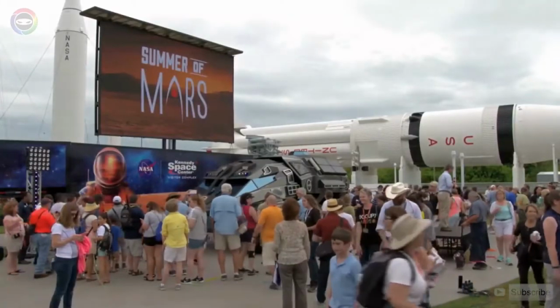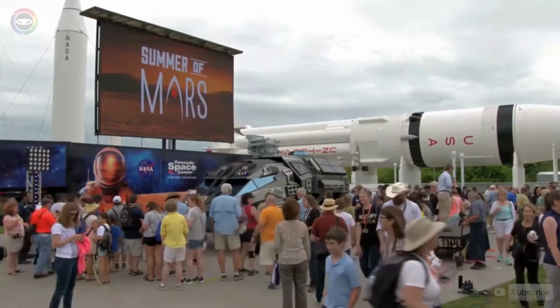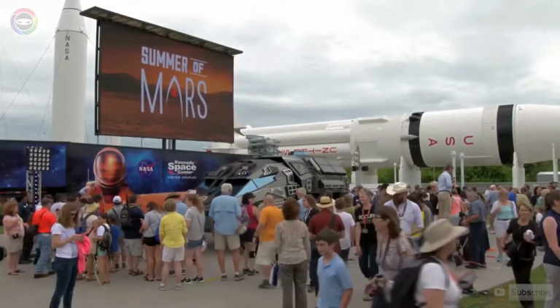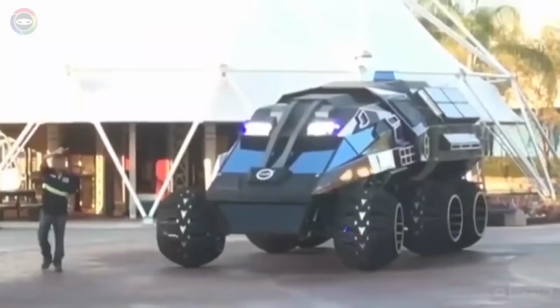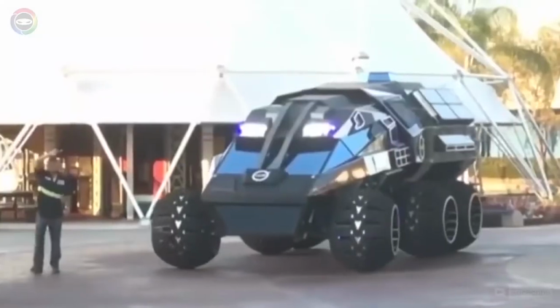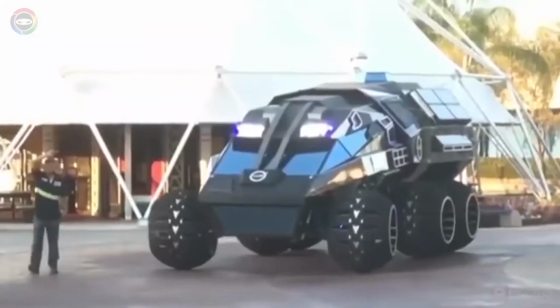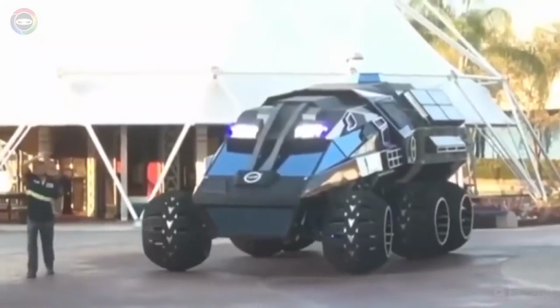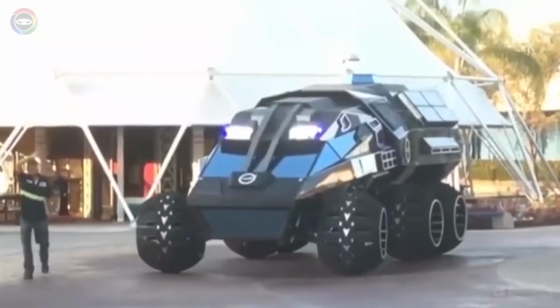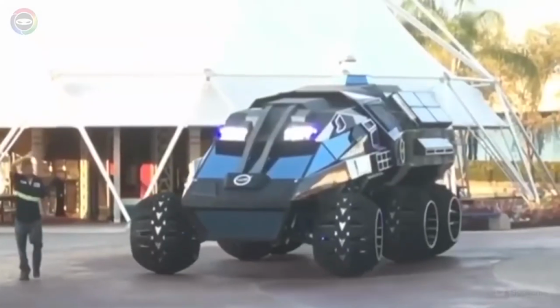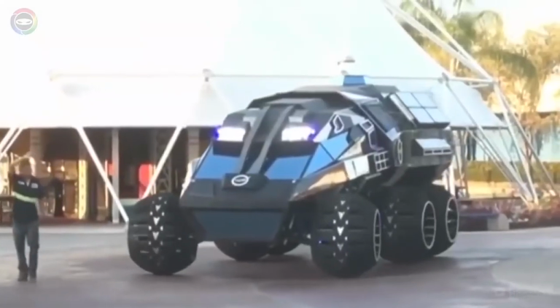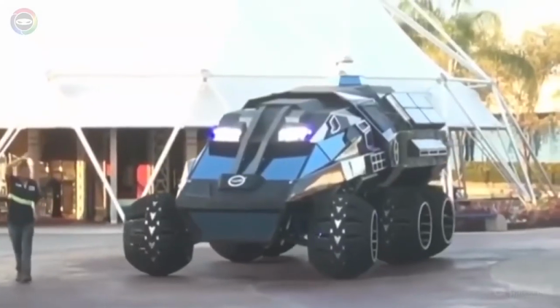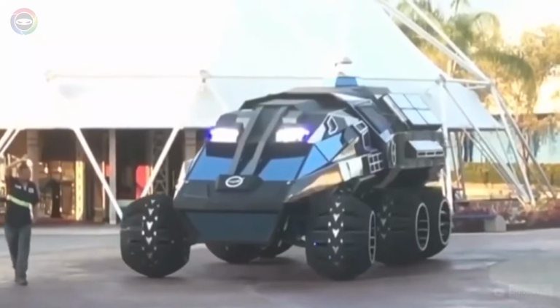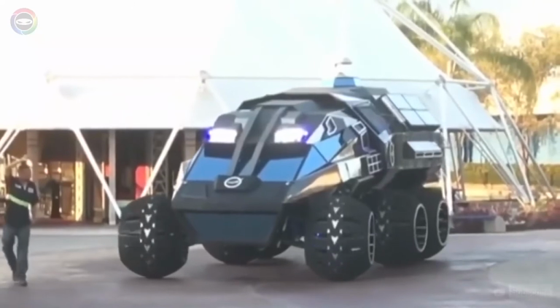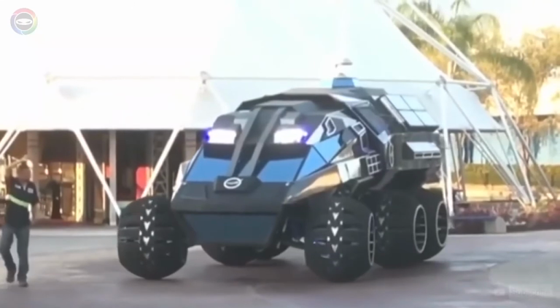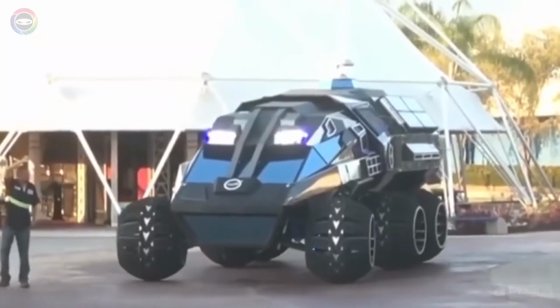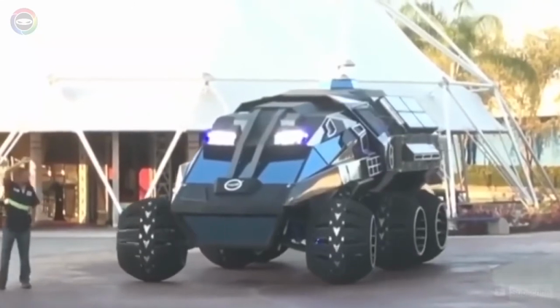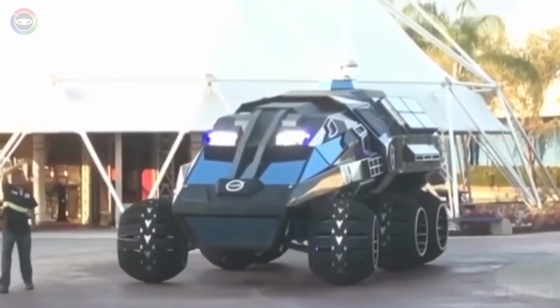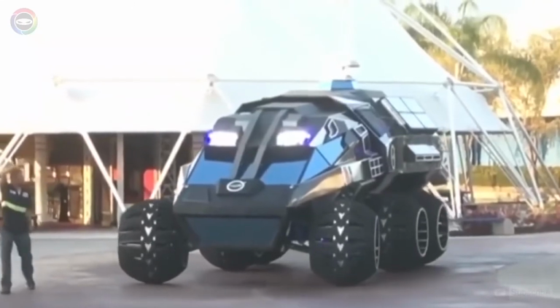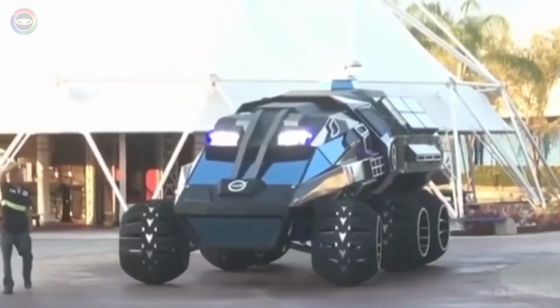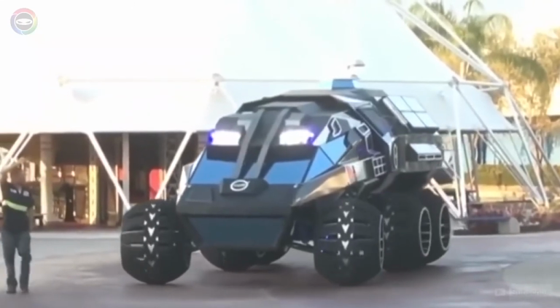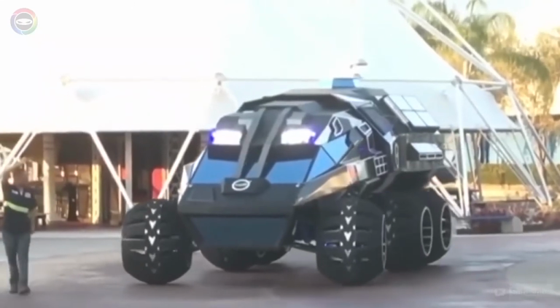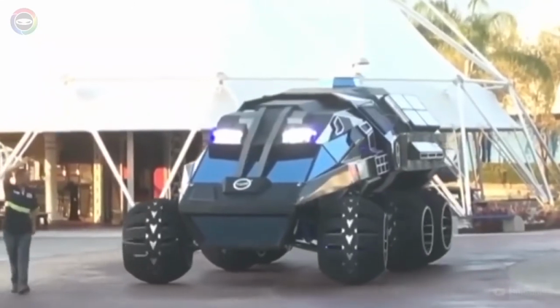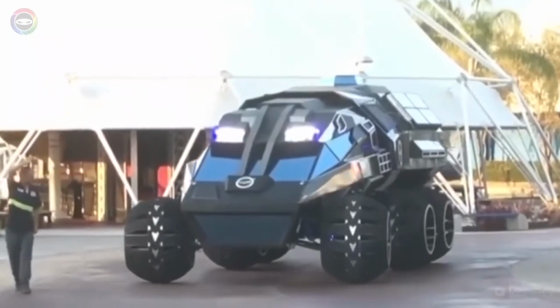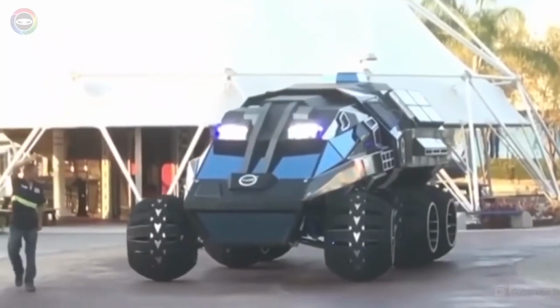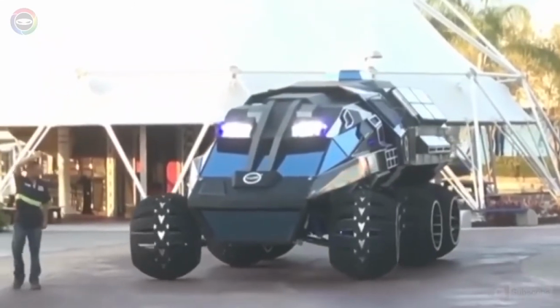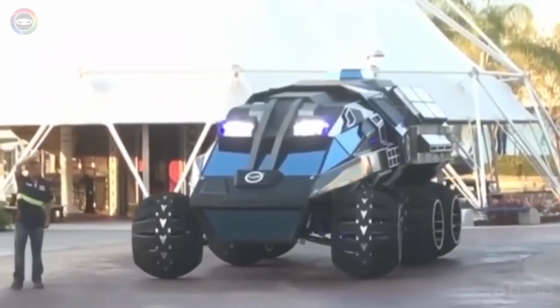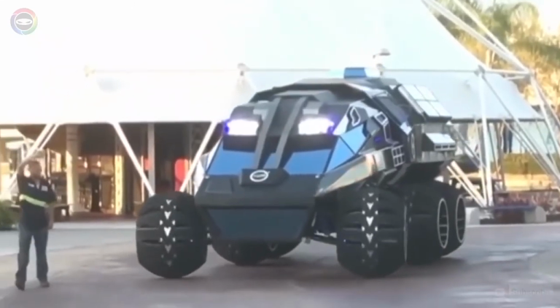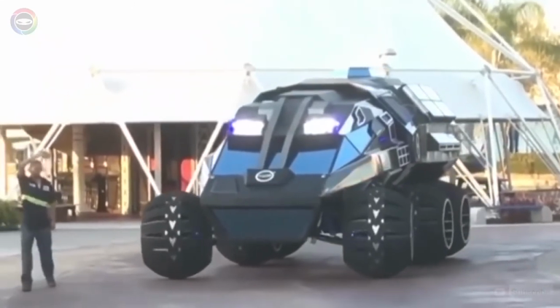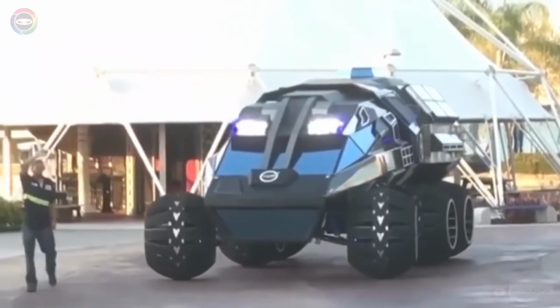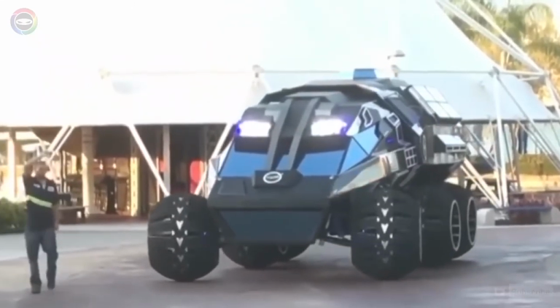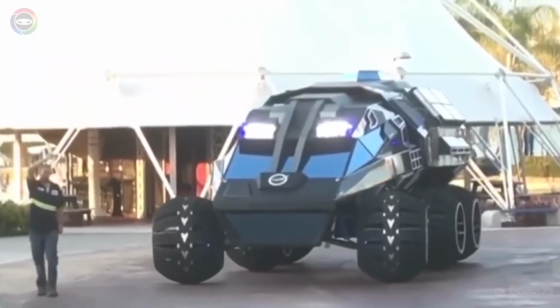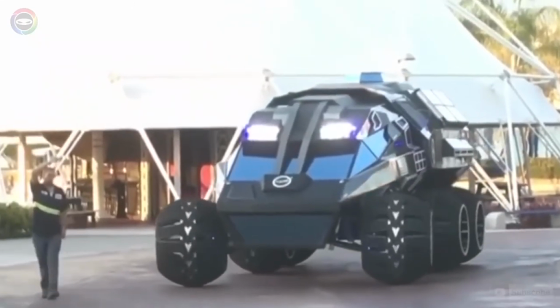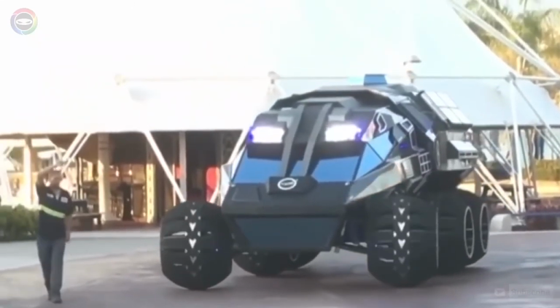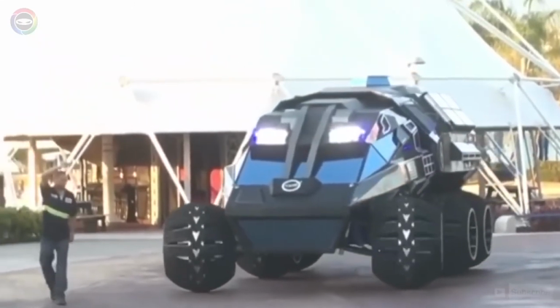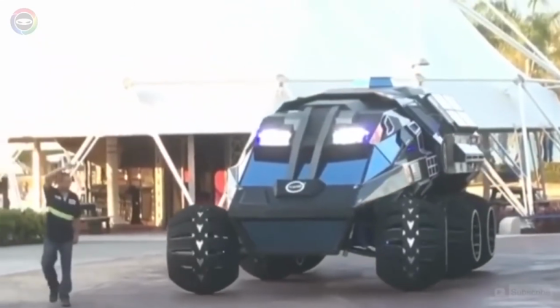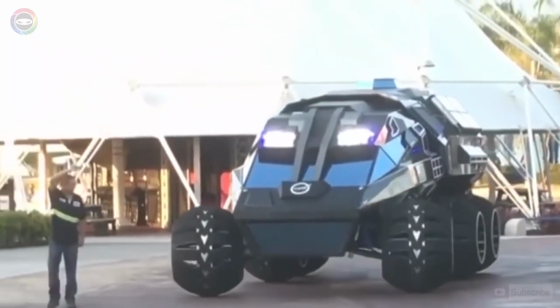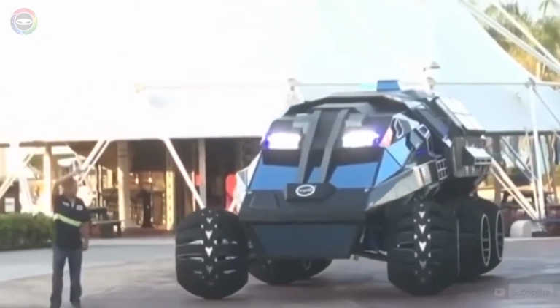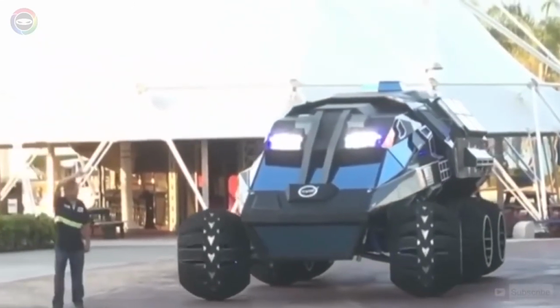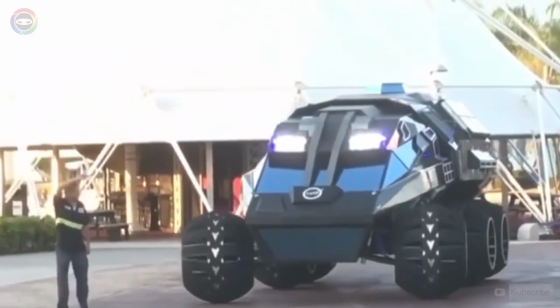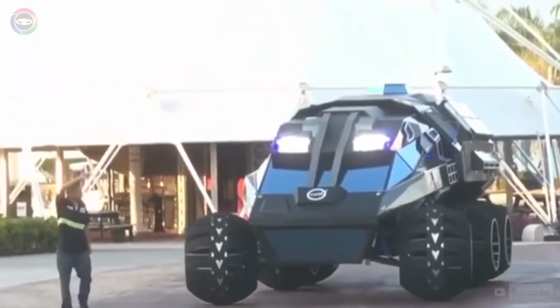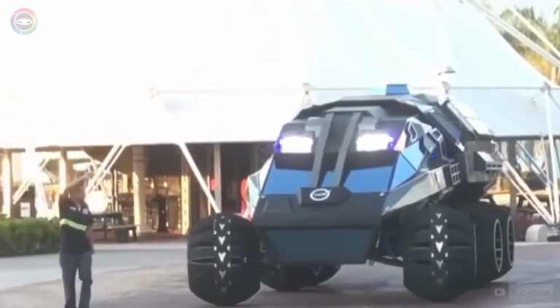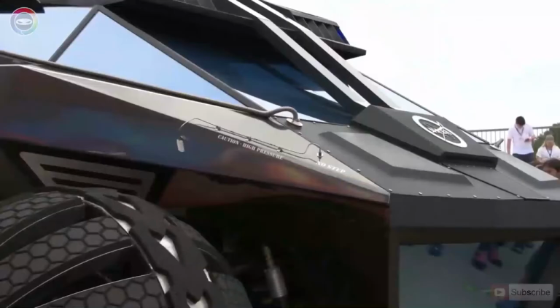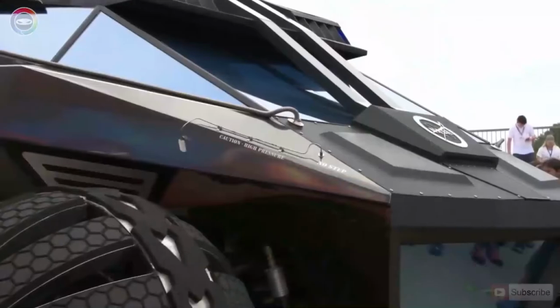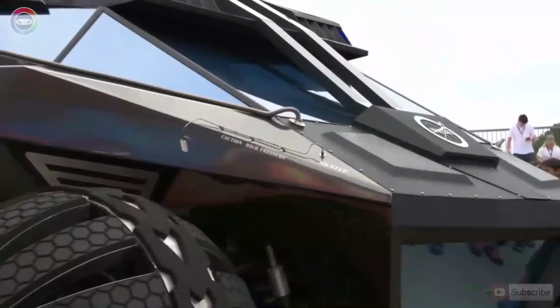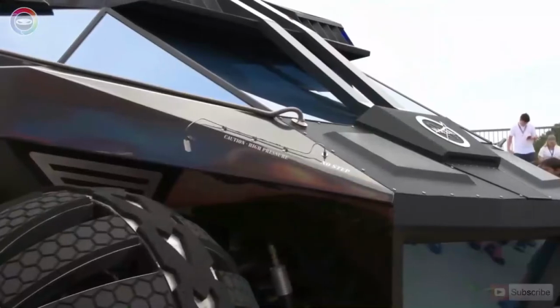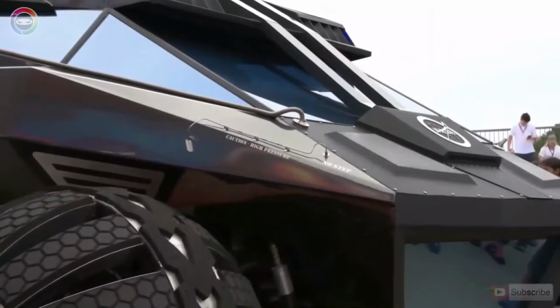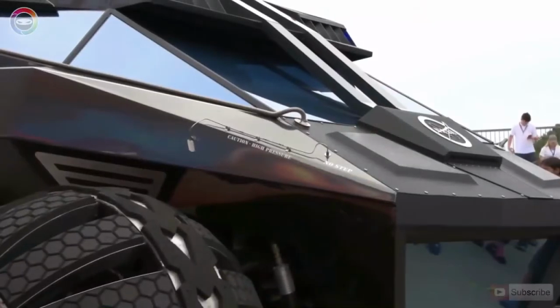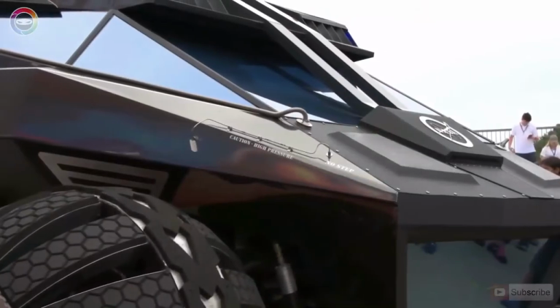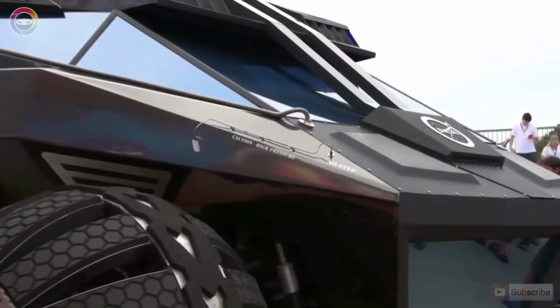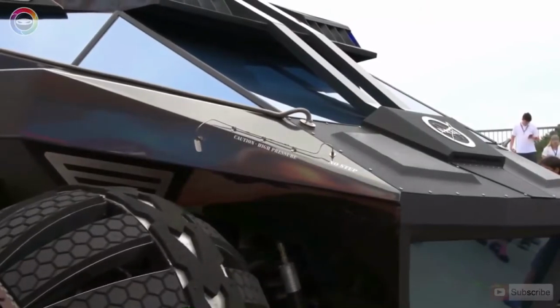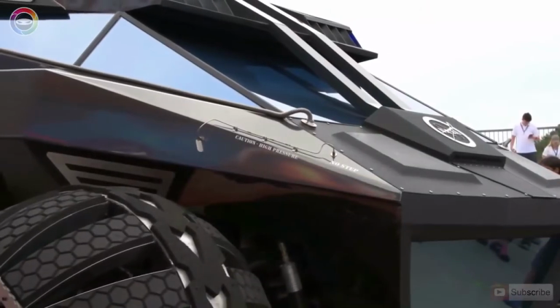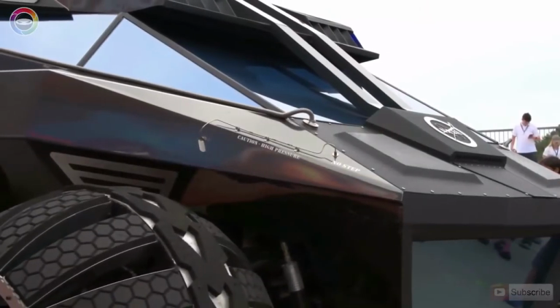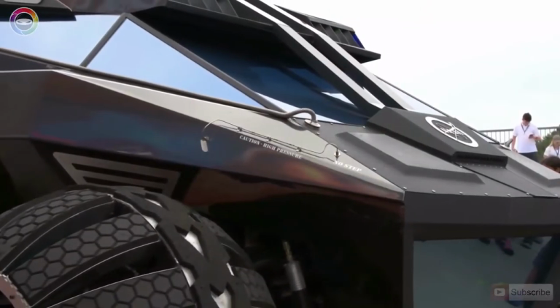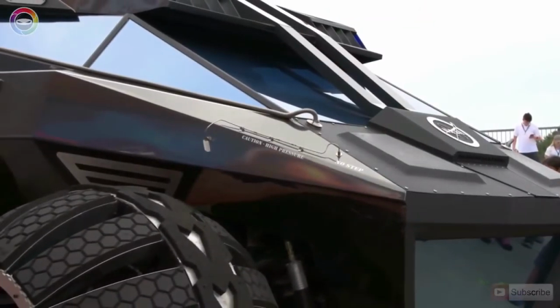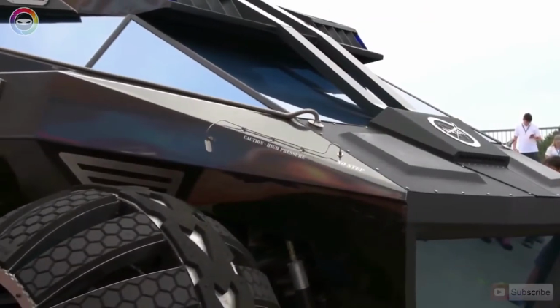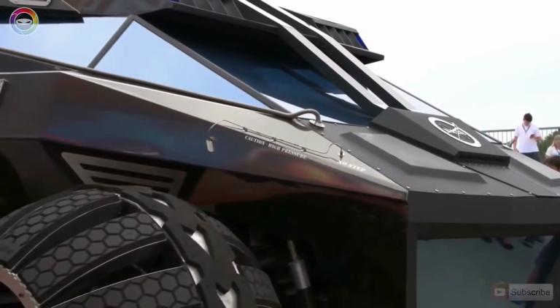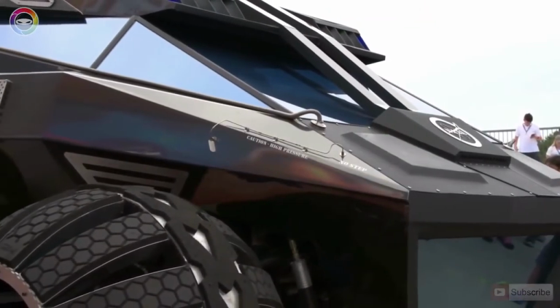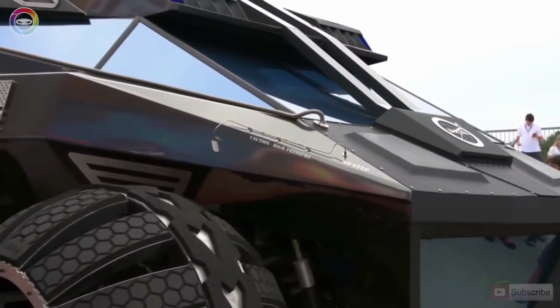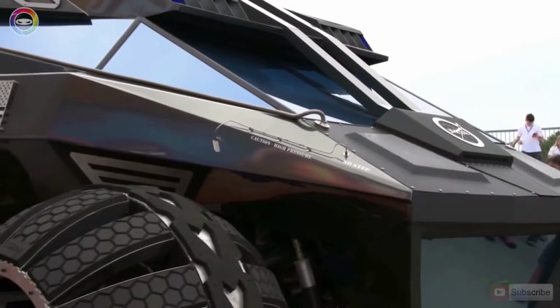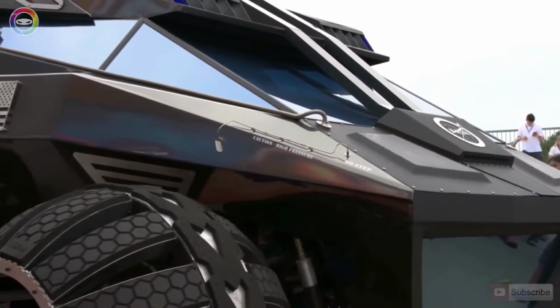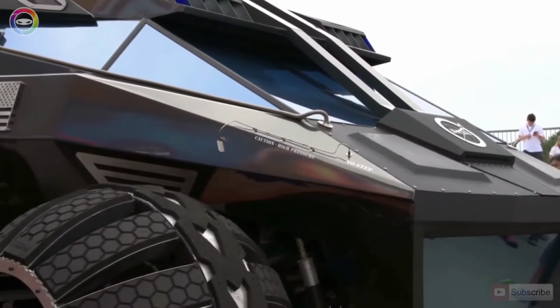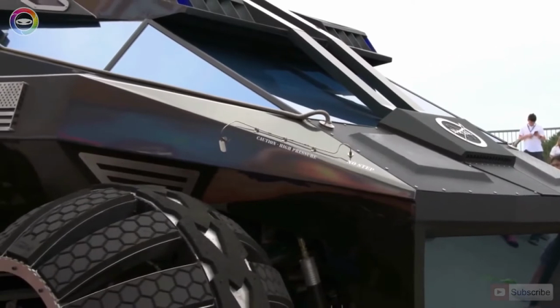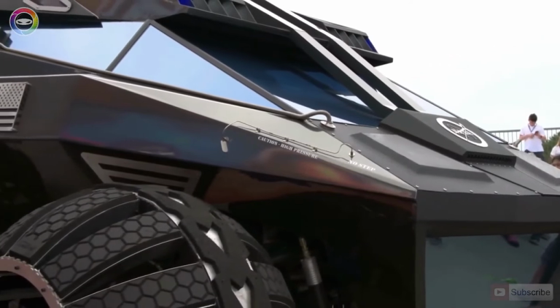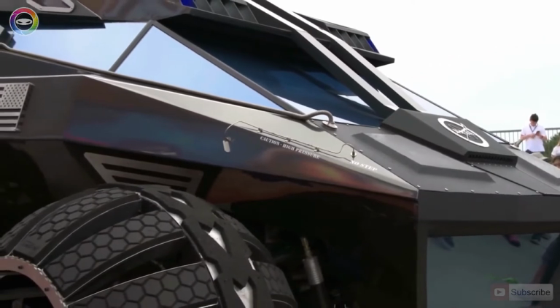This unusual vehicle was designed to move people around the surface of Mars, but it won't be able to ever fulfil this mission.